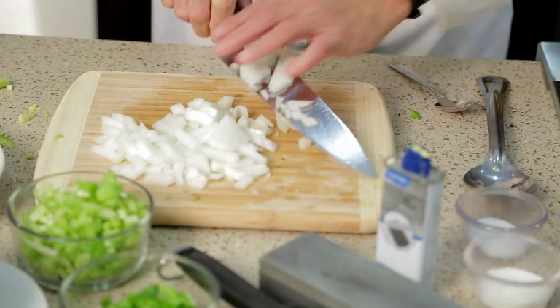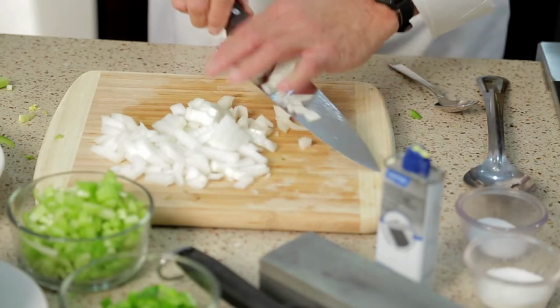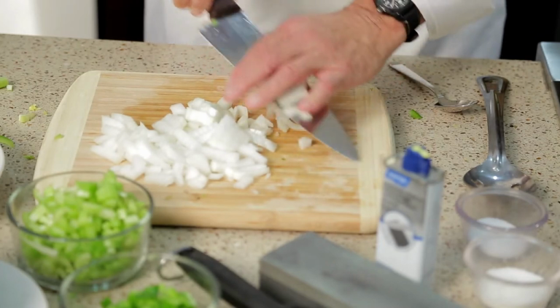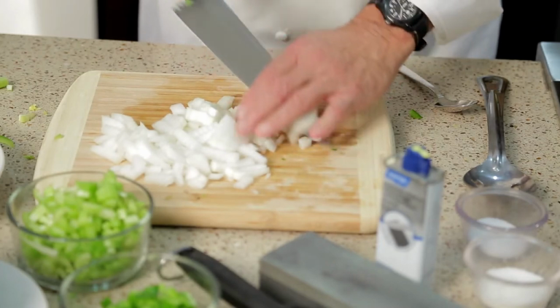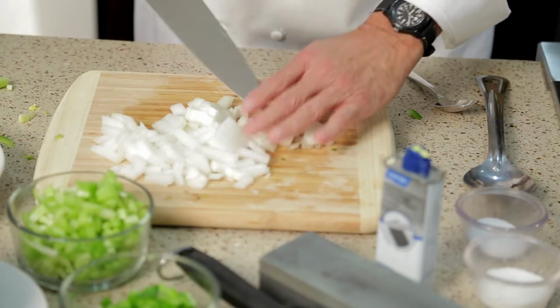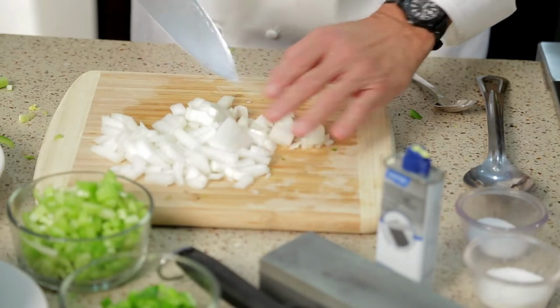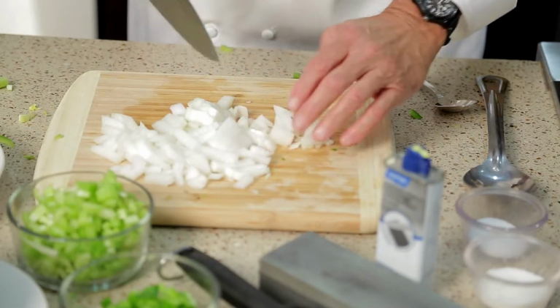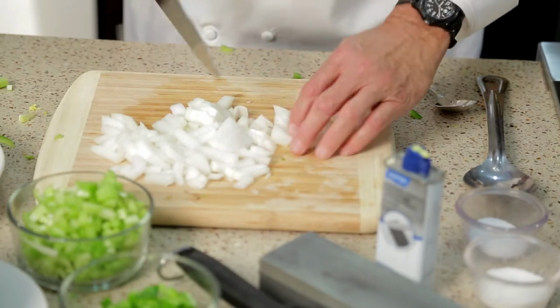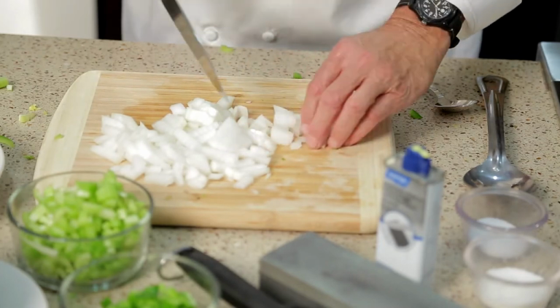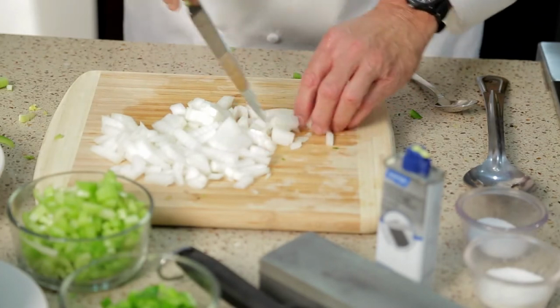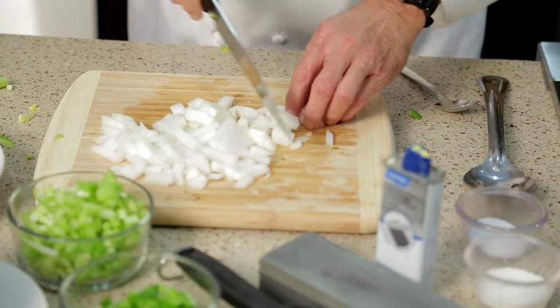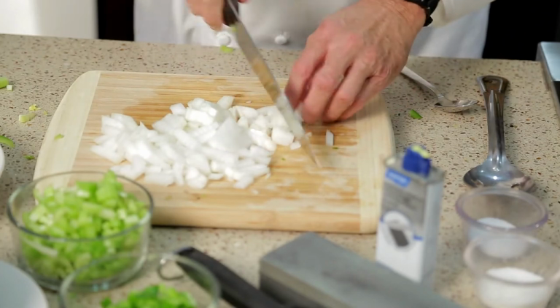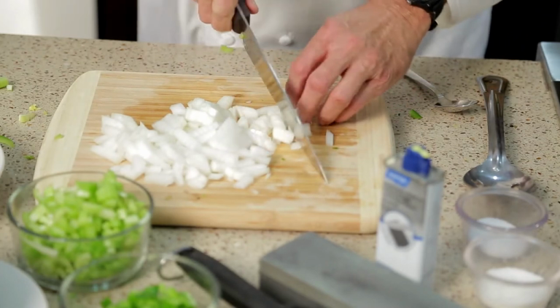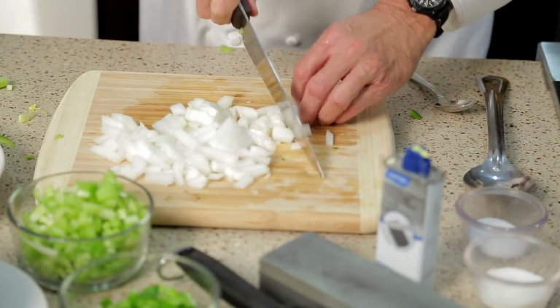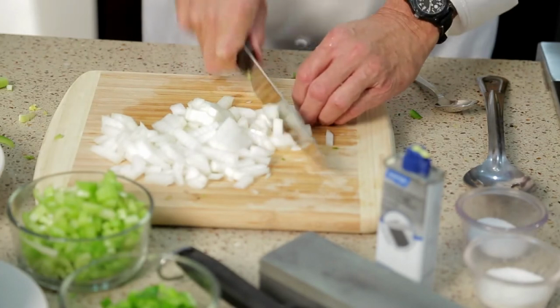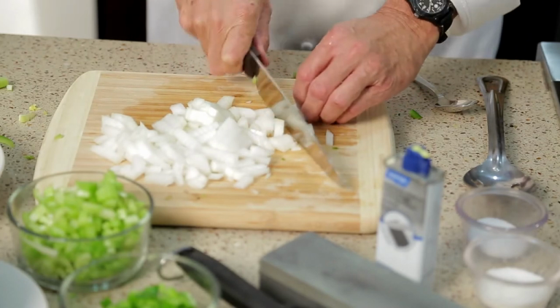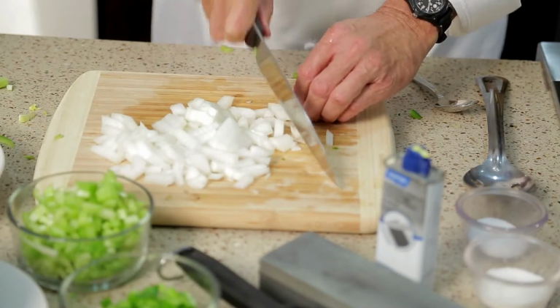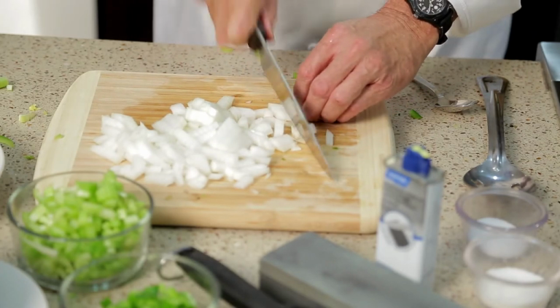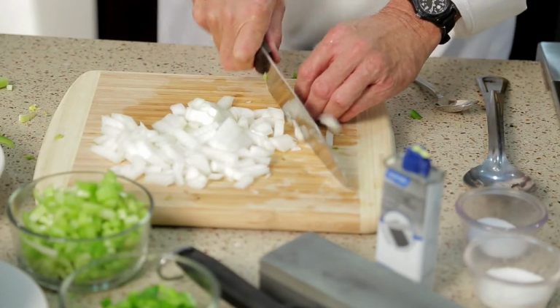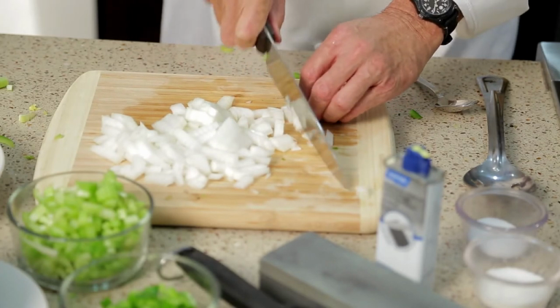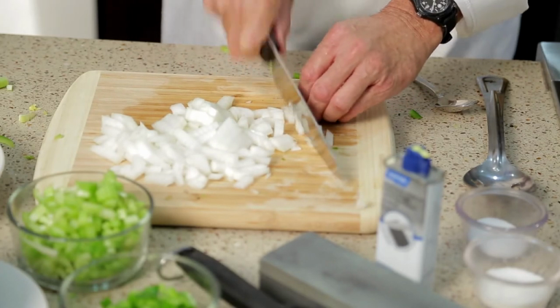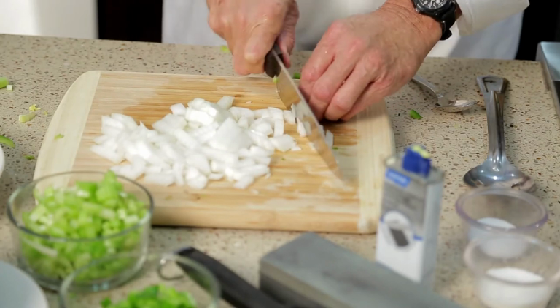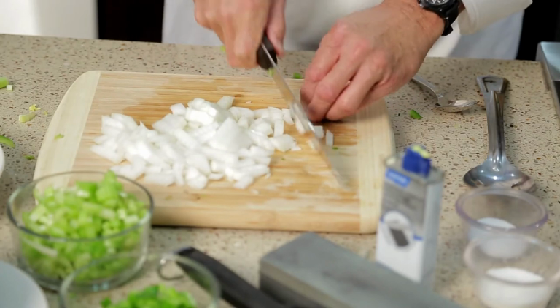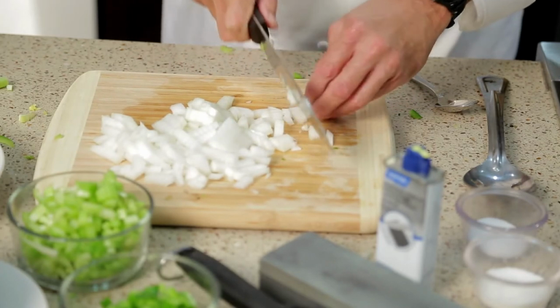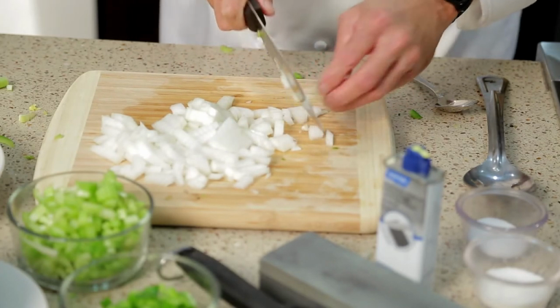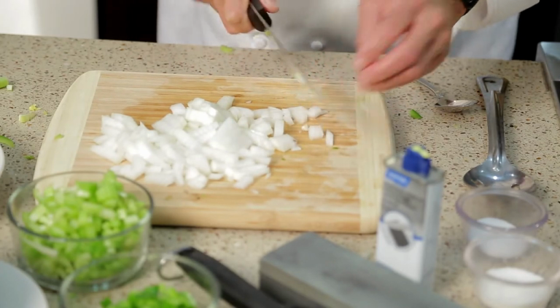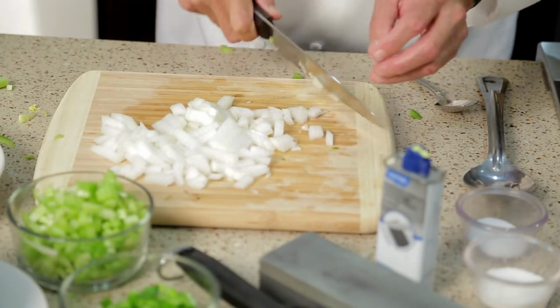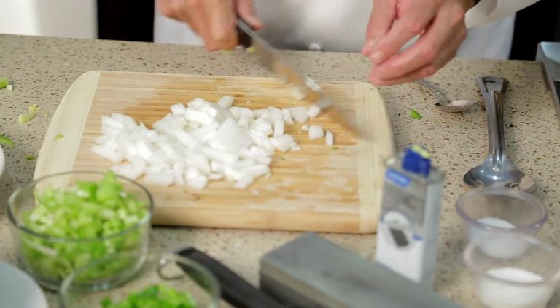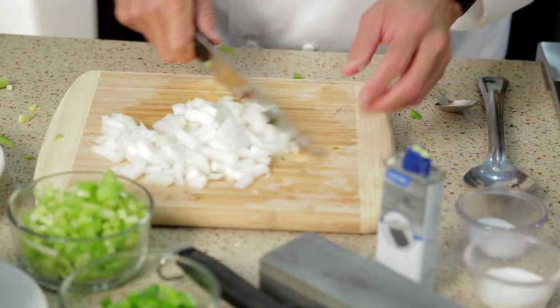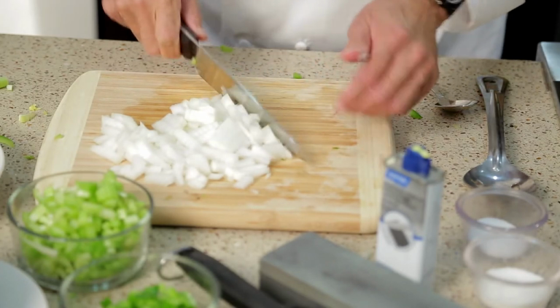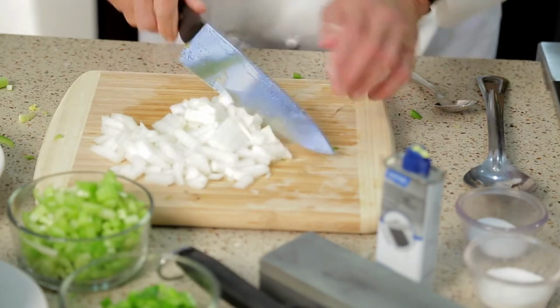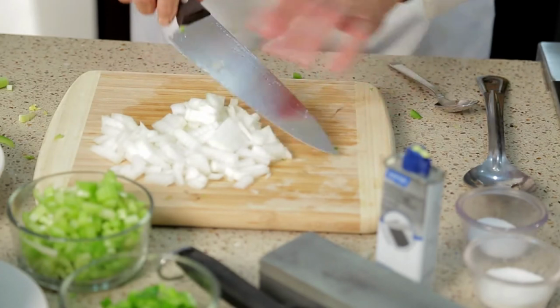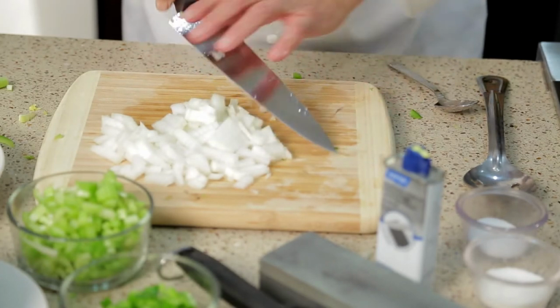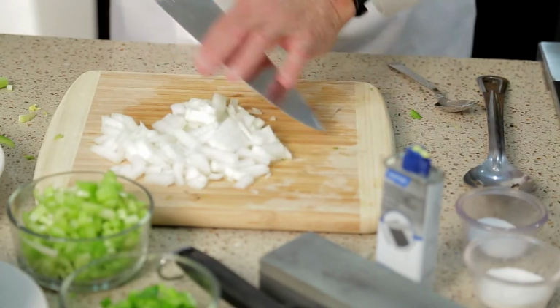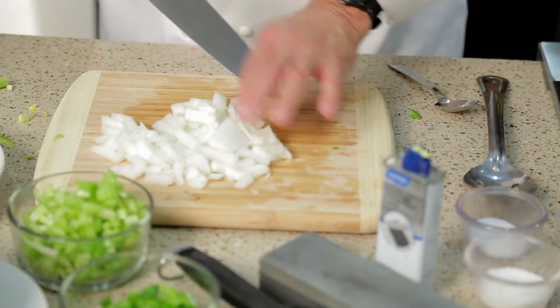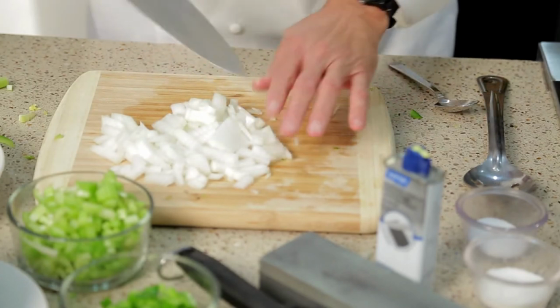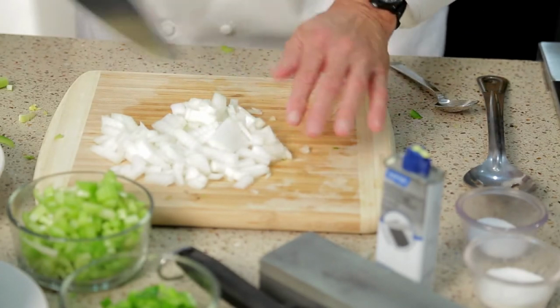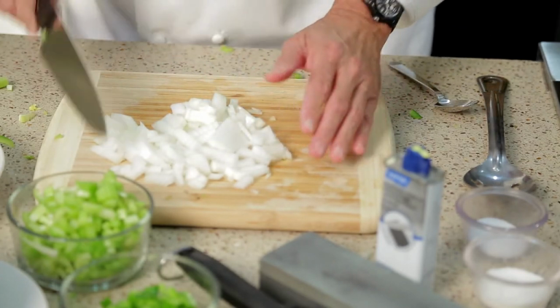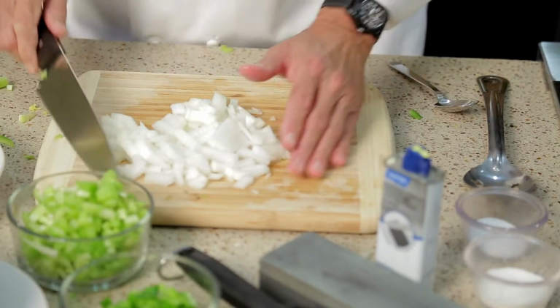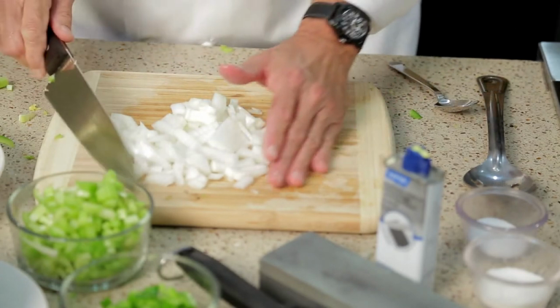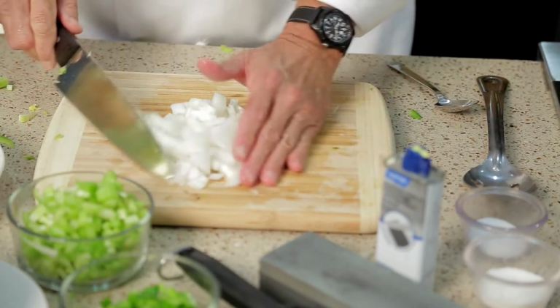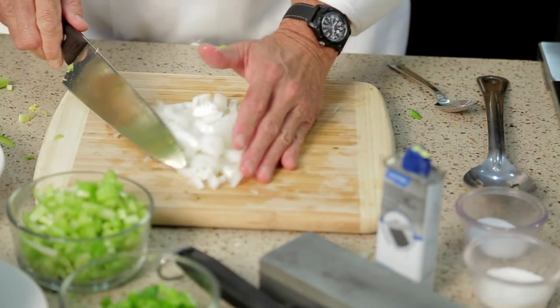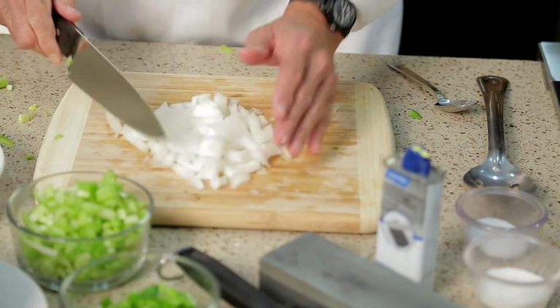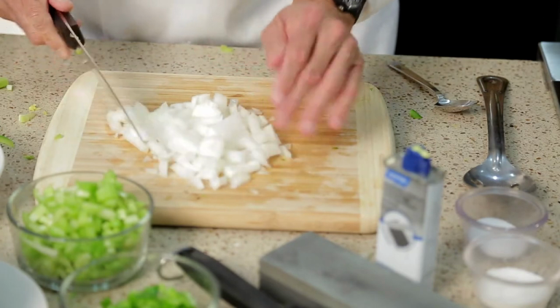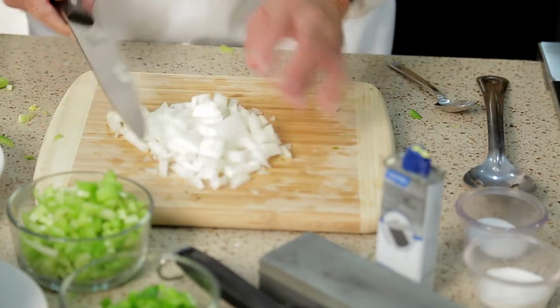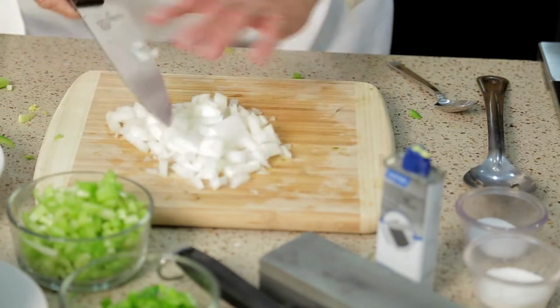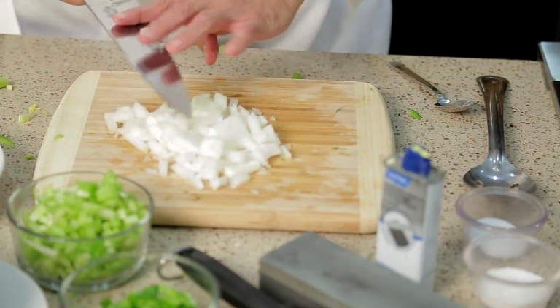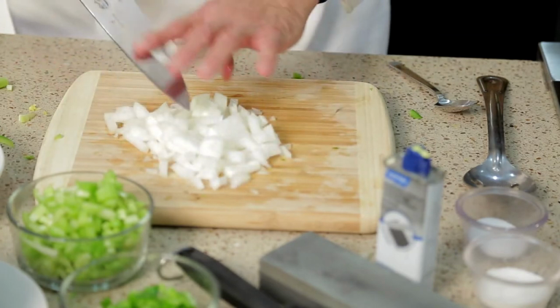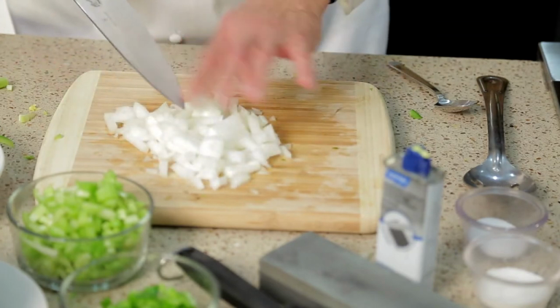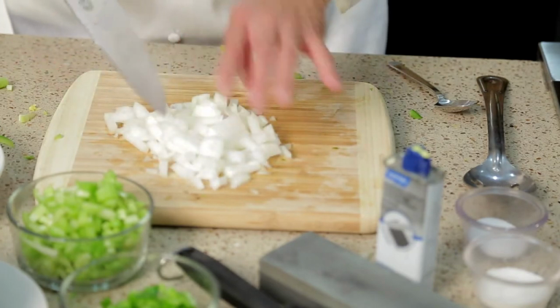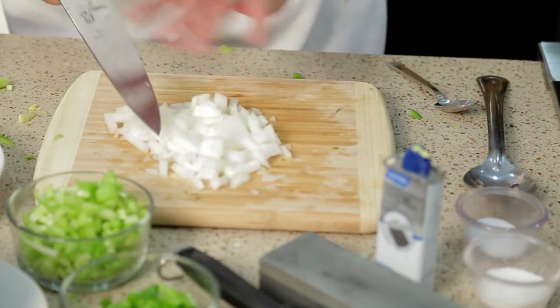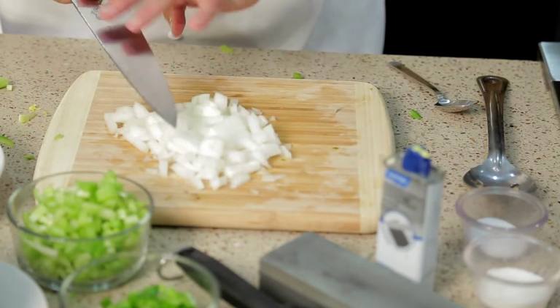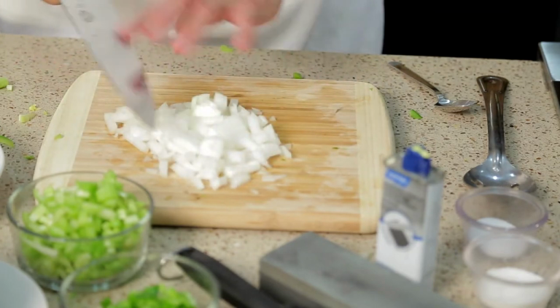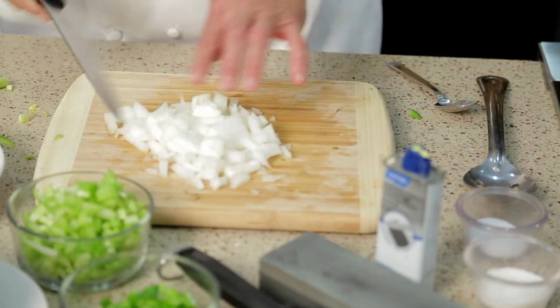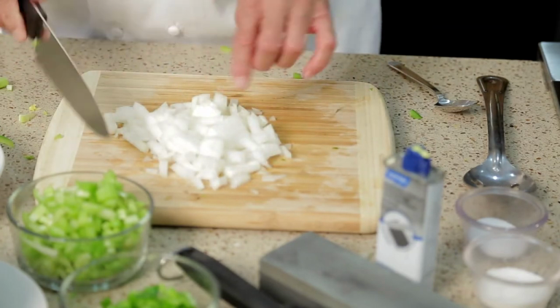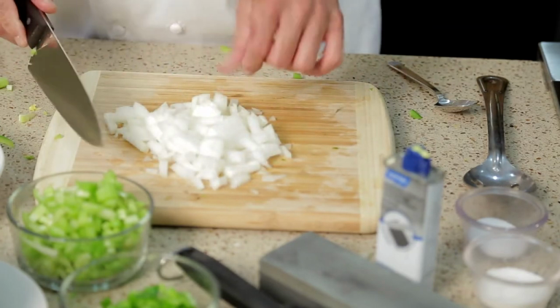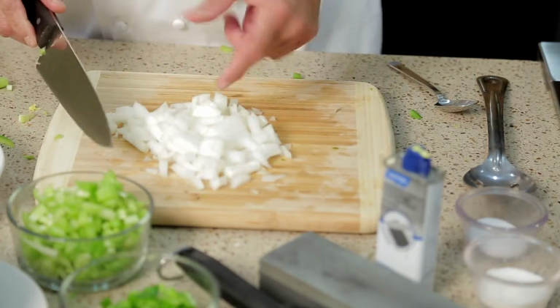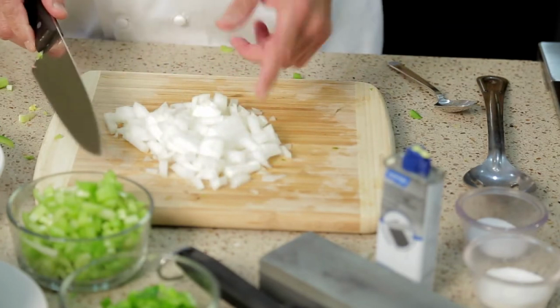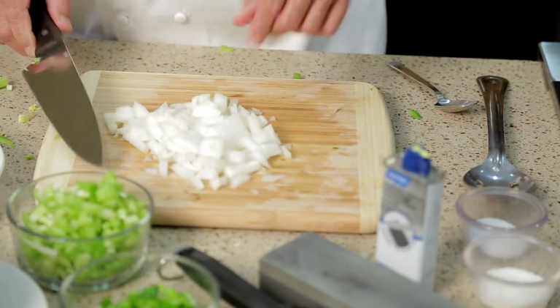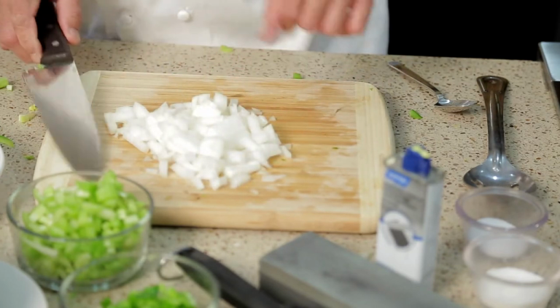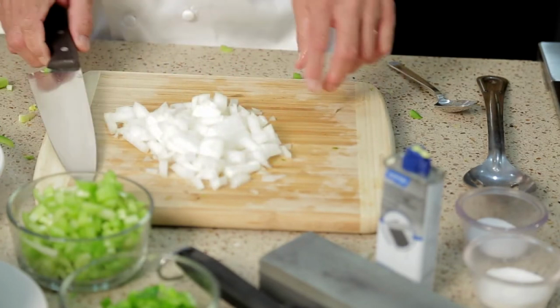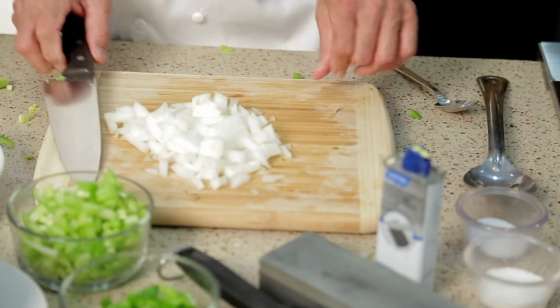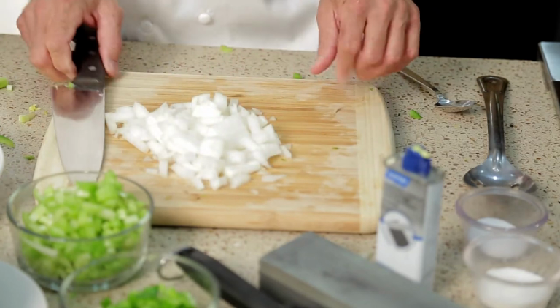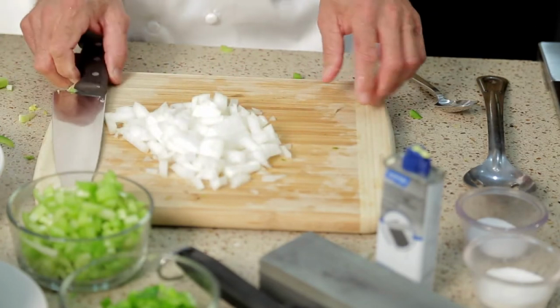Onions are your friend. Don't fight them — get to know them. Now you're ready to do some cooking.